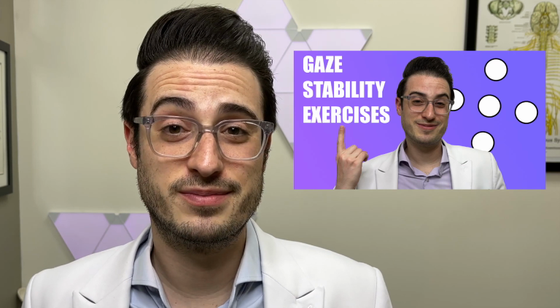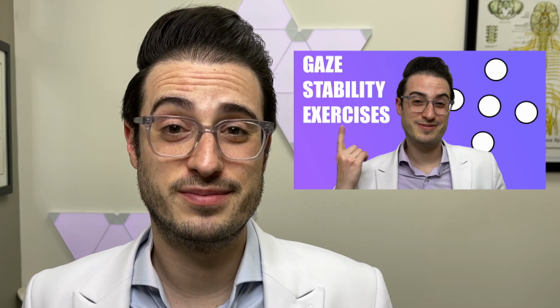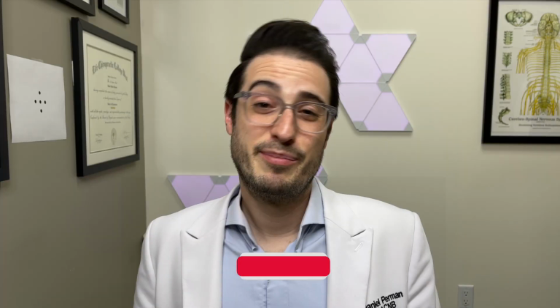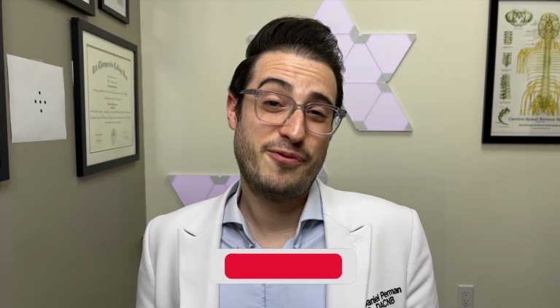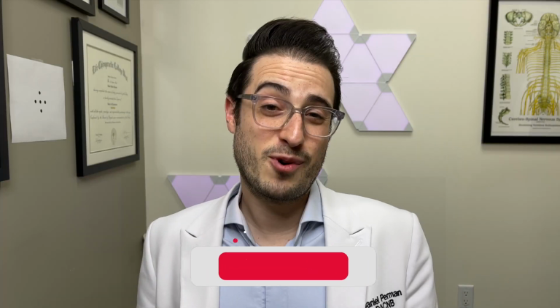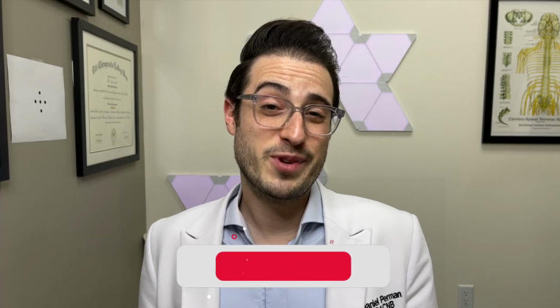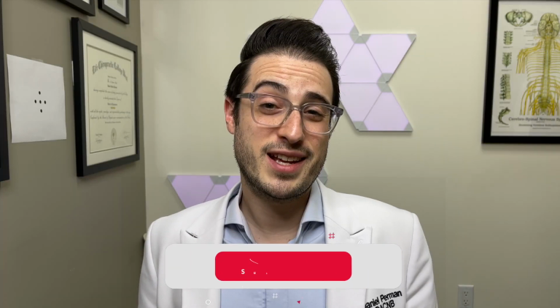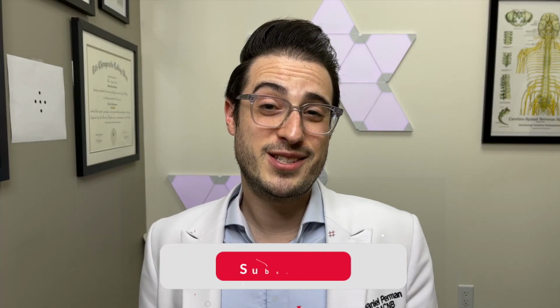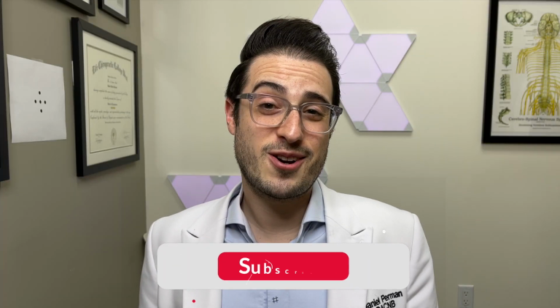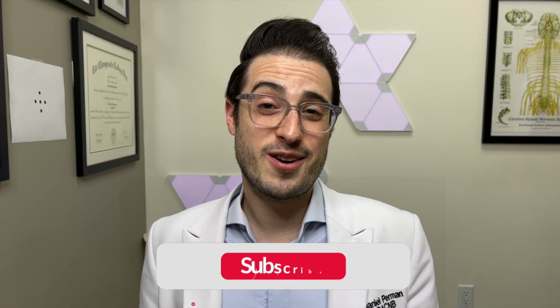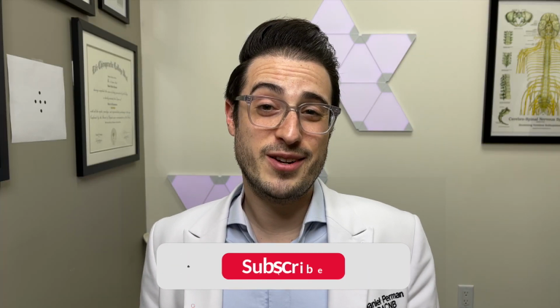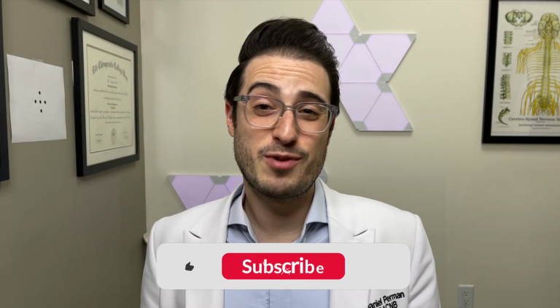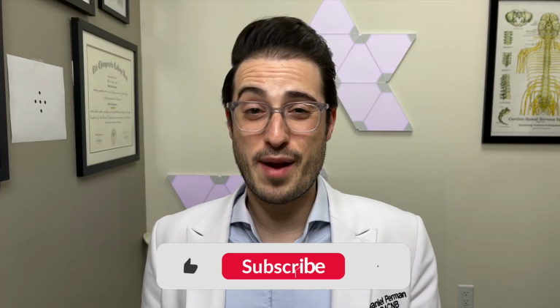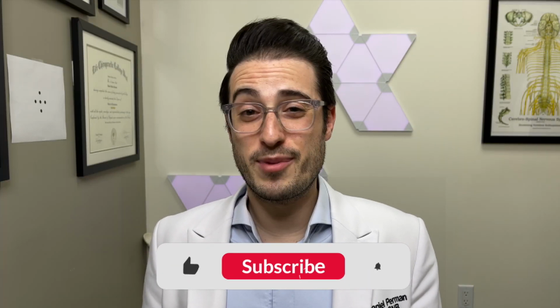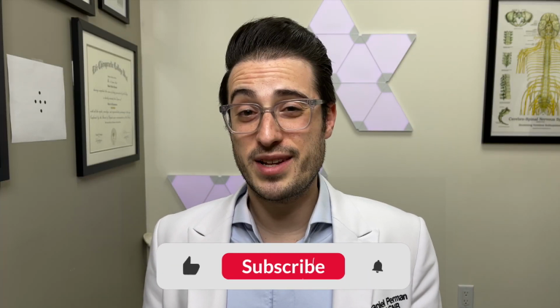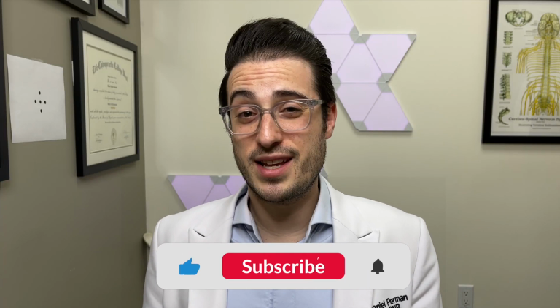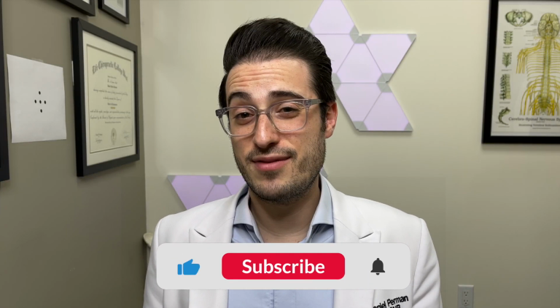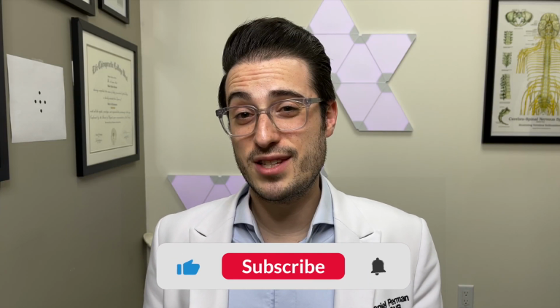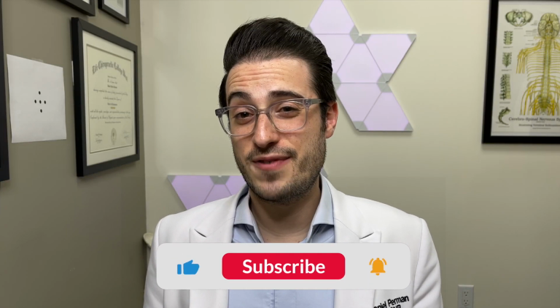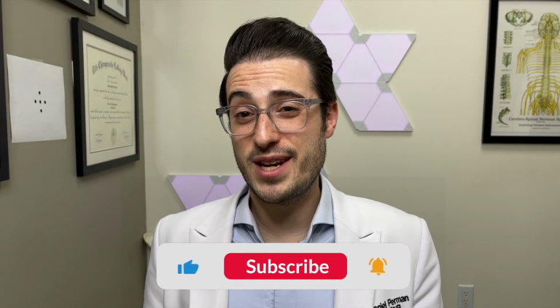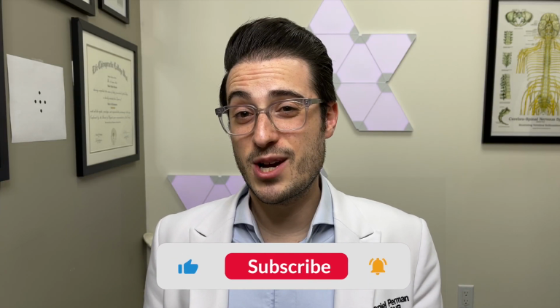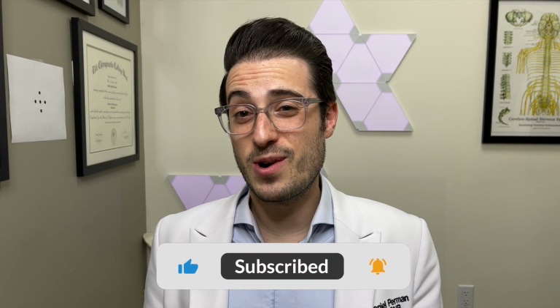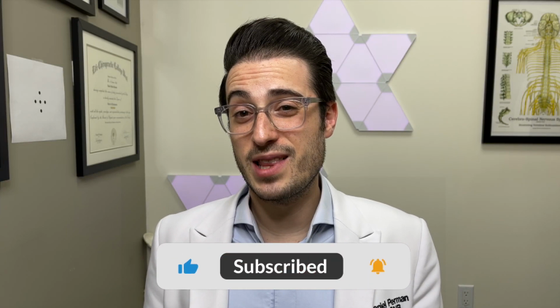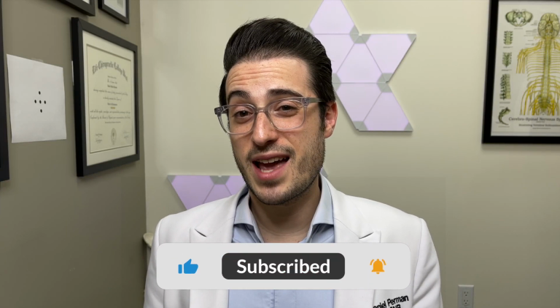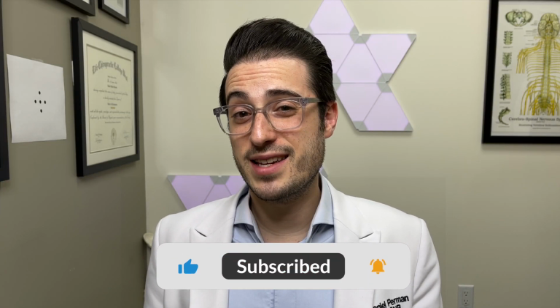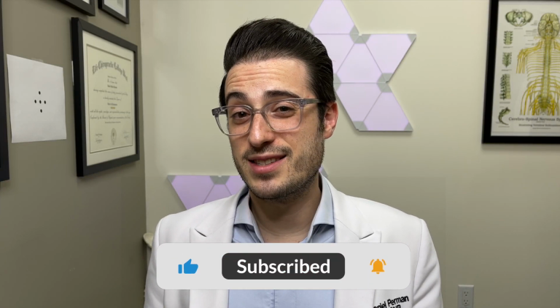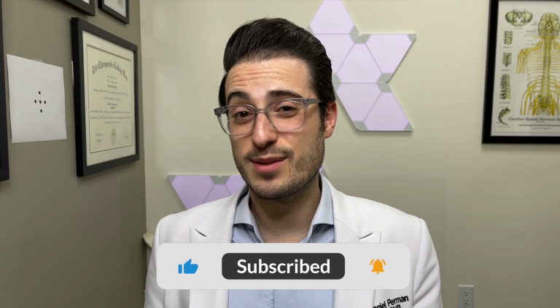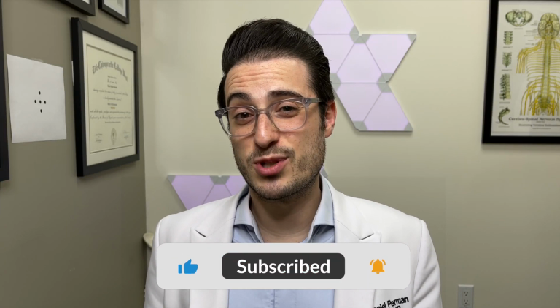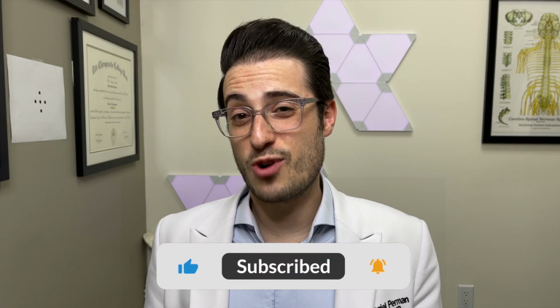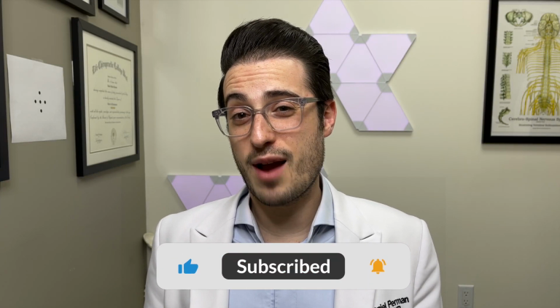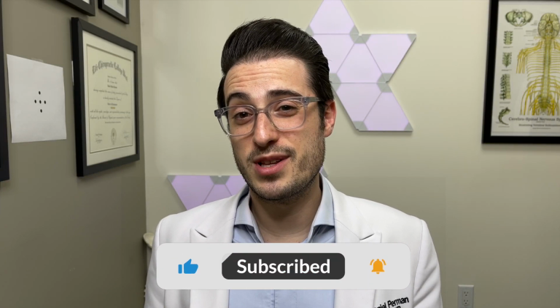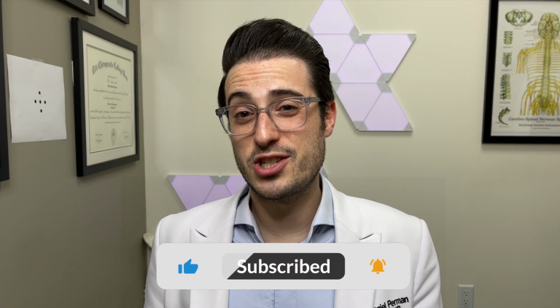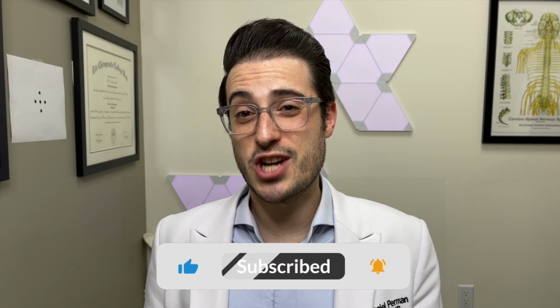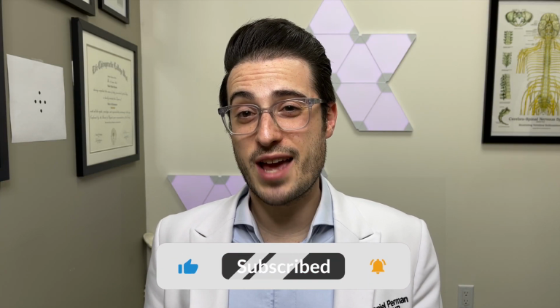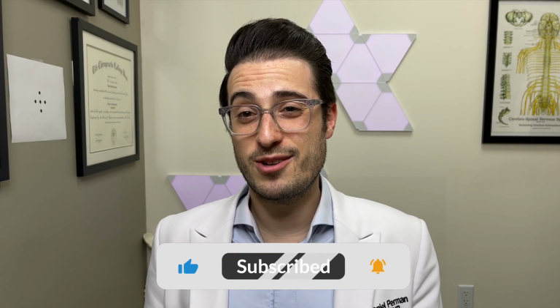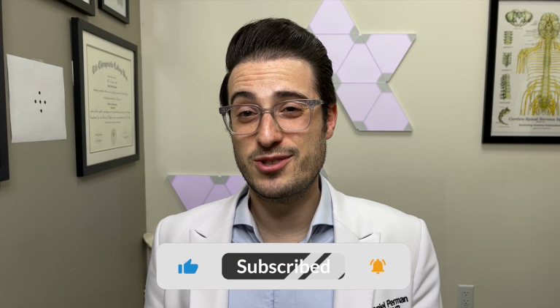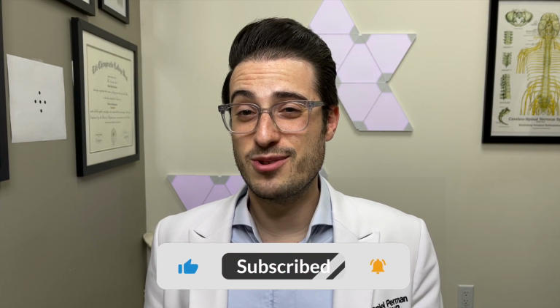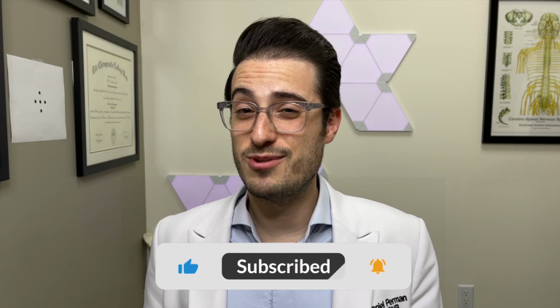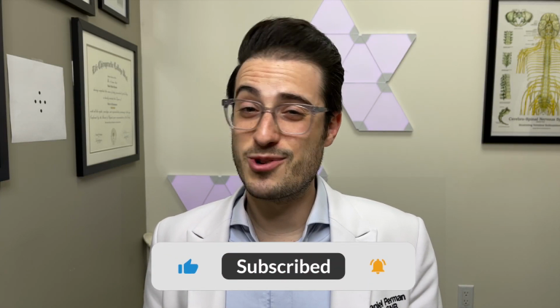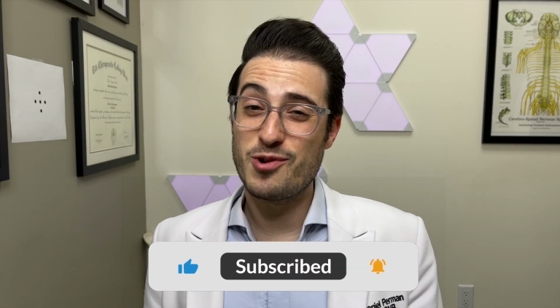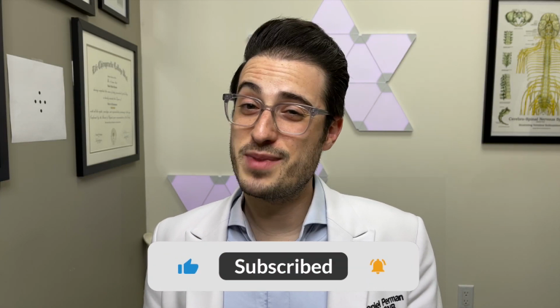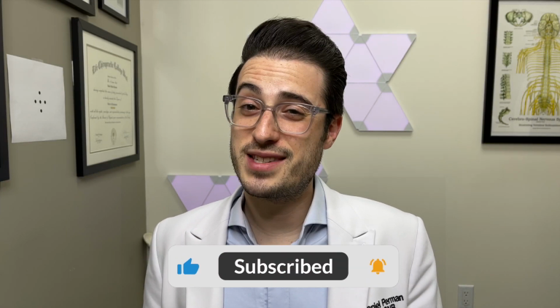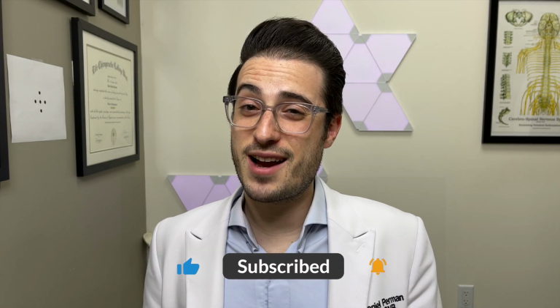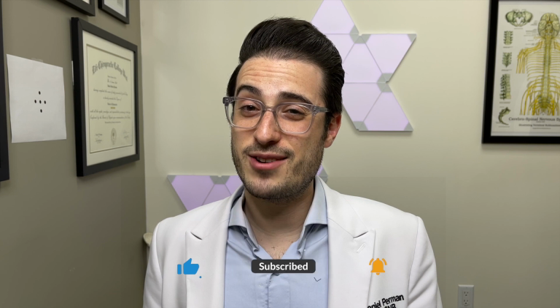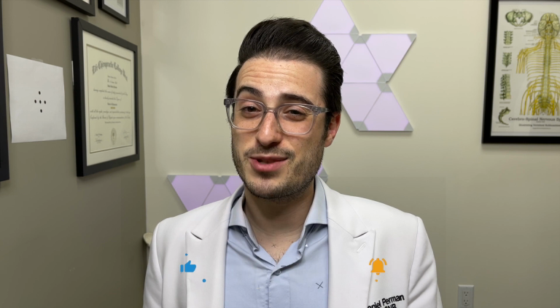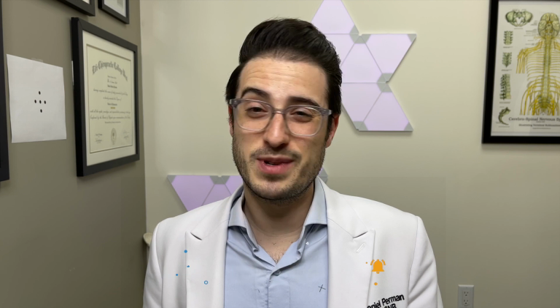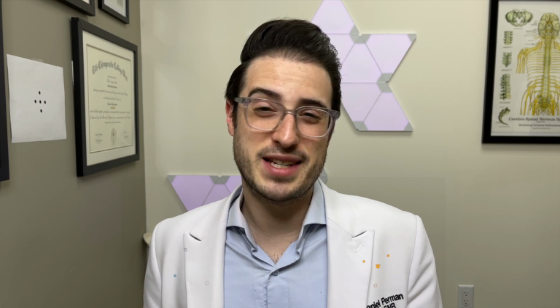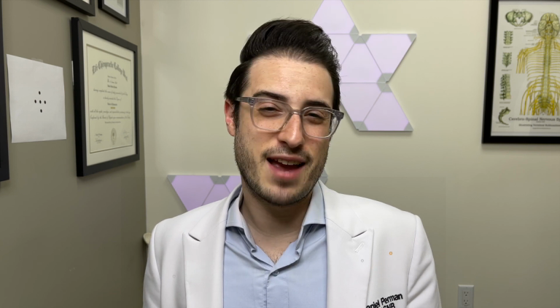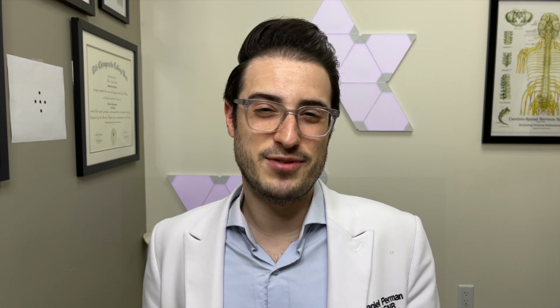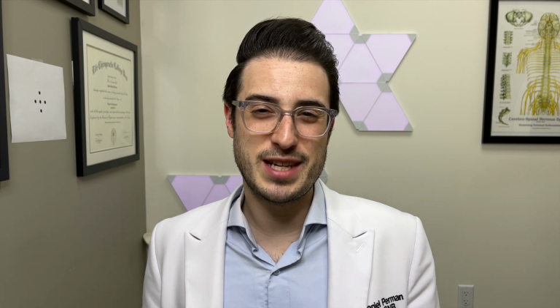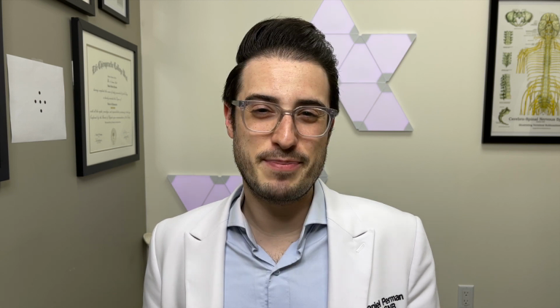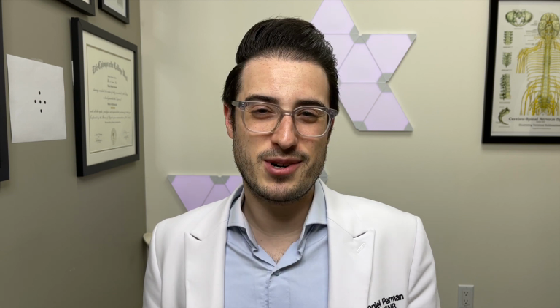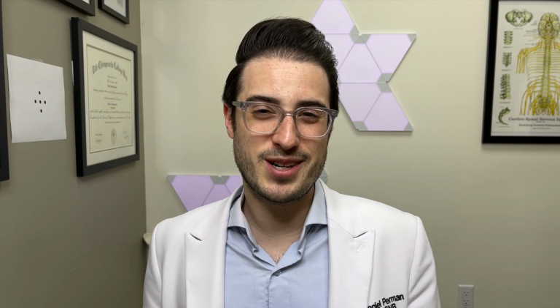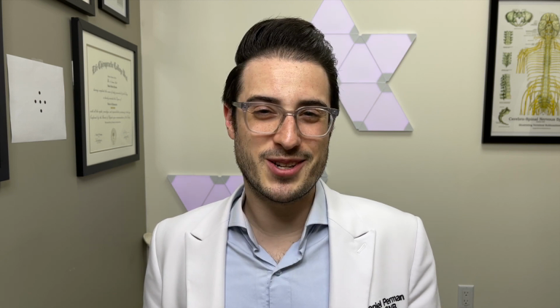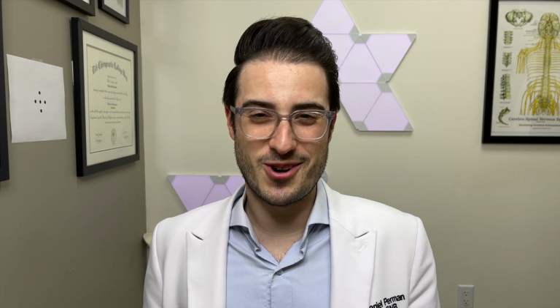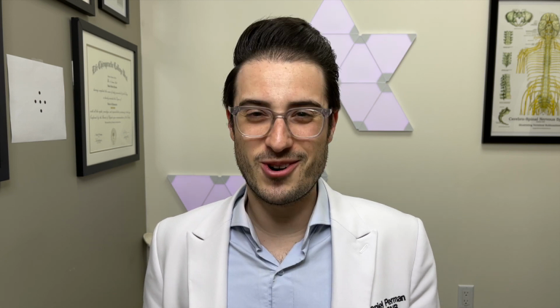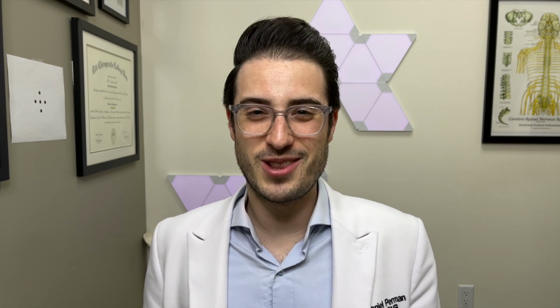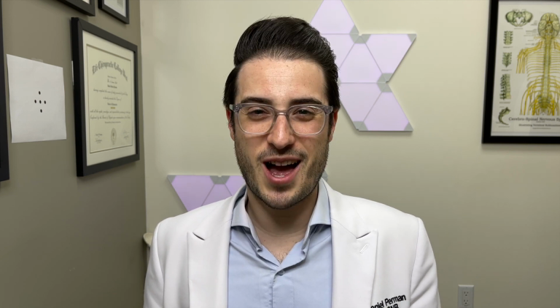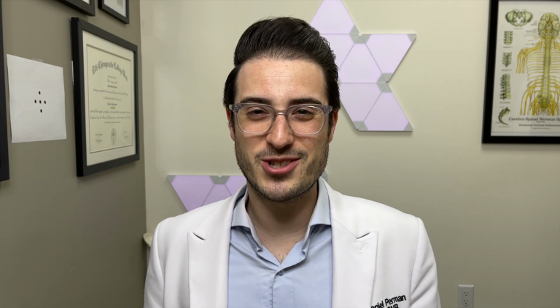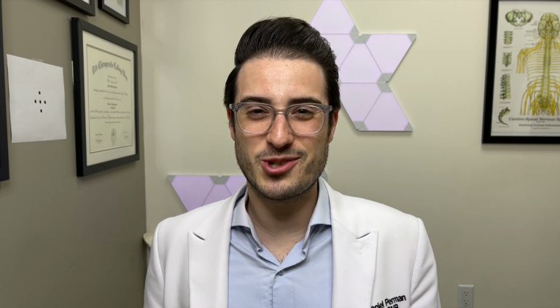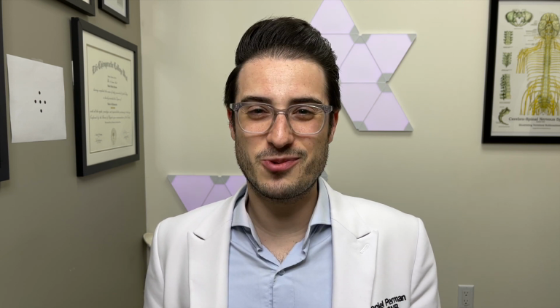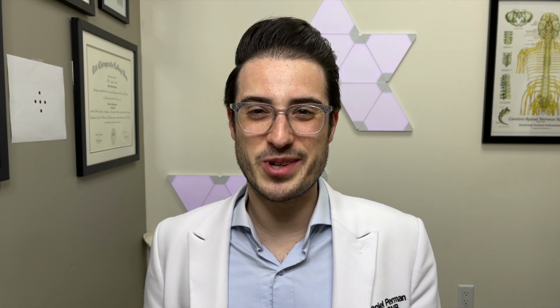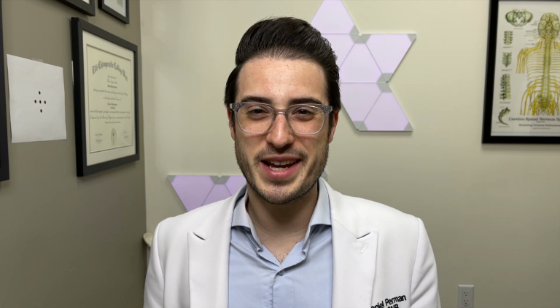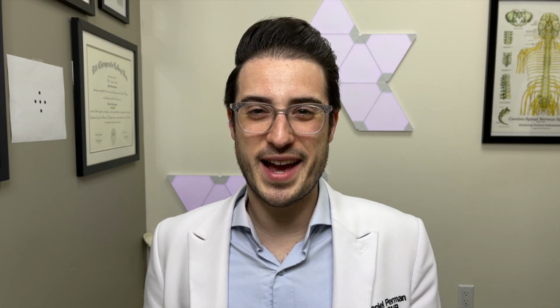Before we get started, remember to give this video a like and subscribe to the channel so you don't miss out as we dive deeper into neurological rehab.